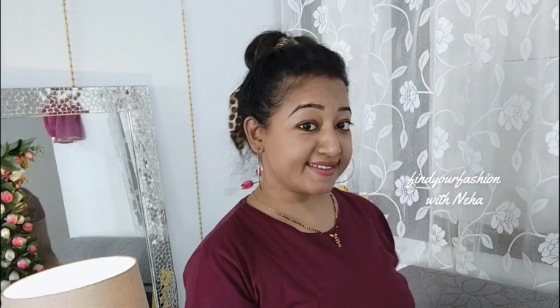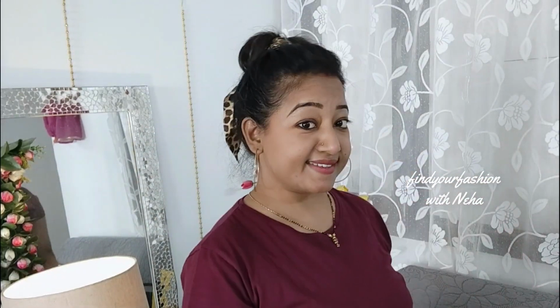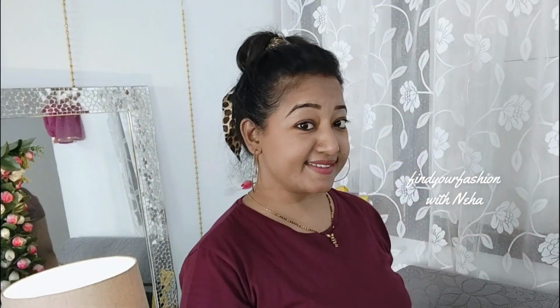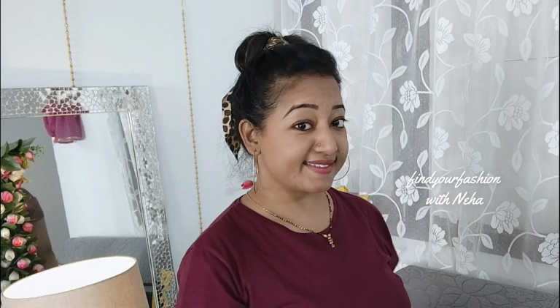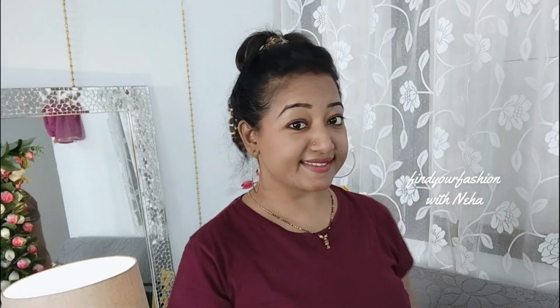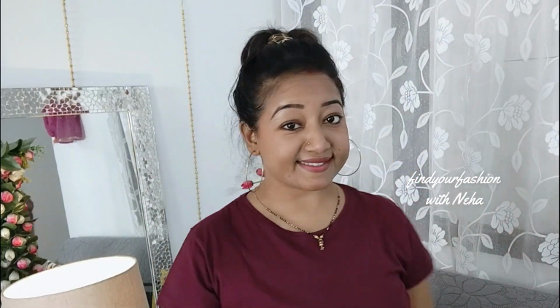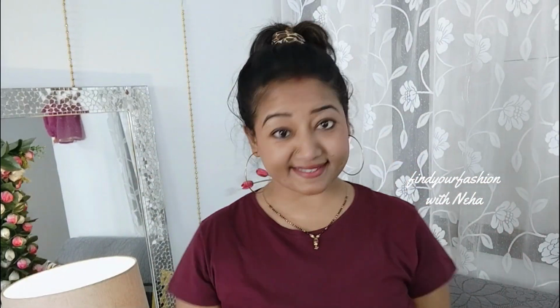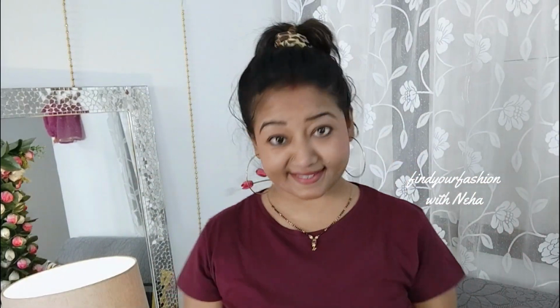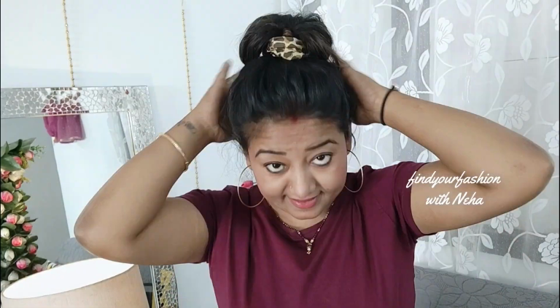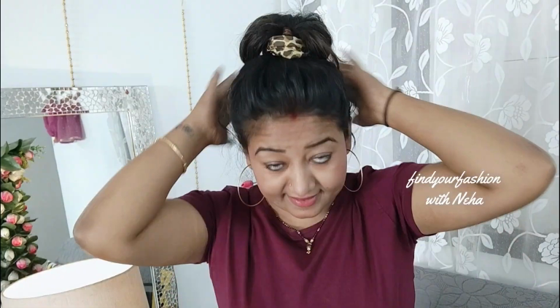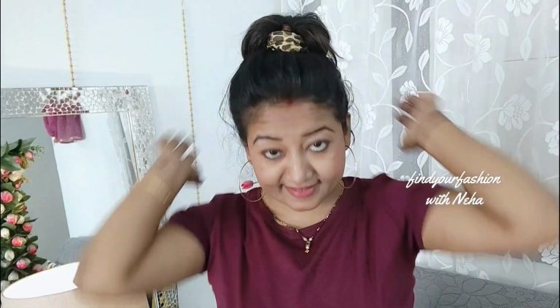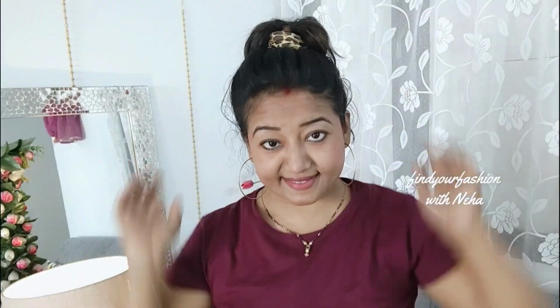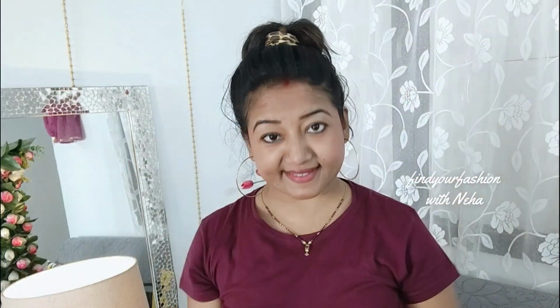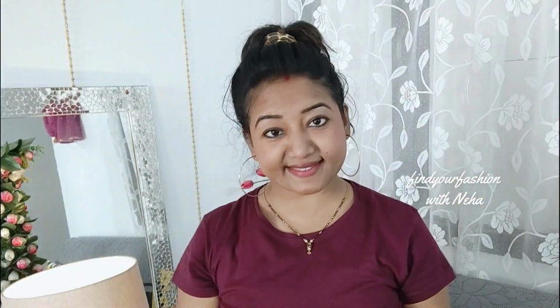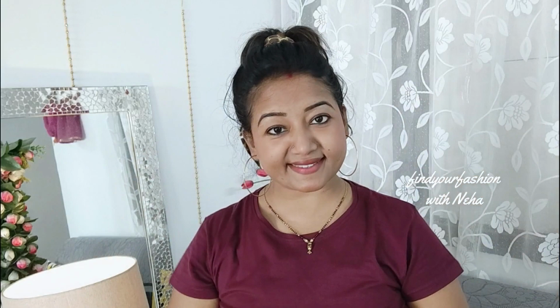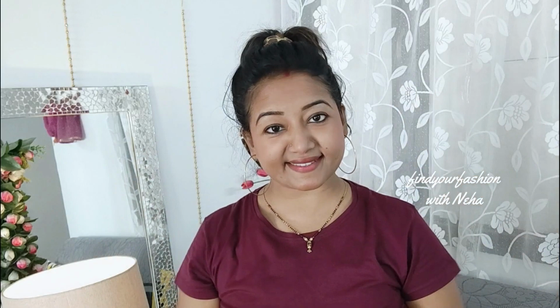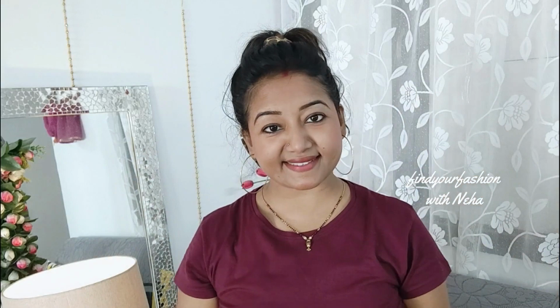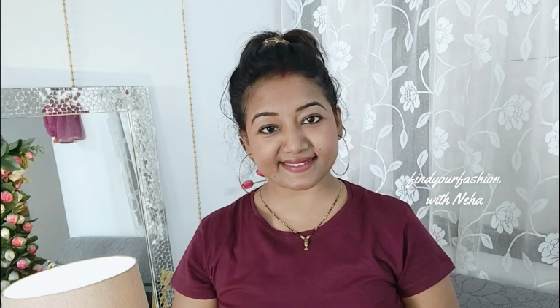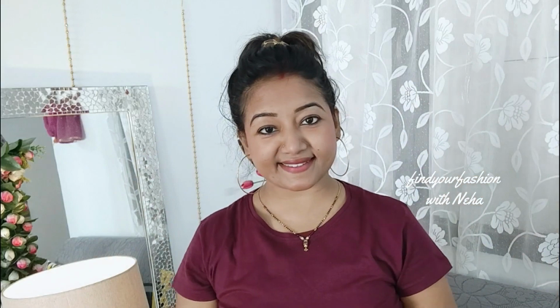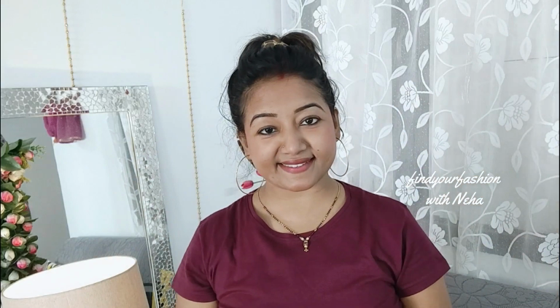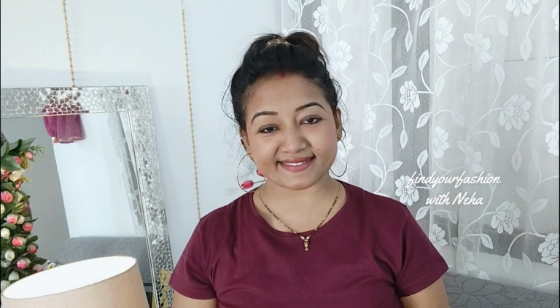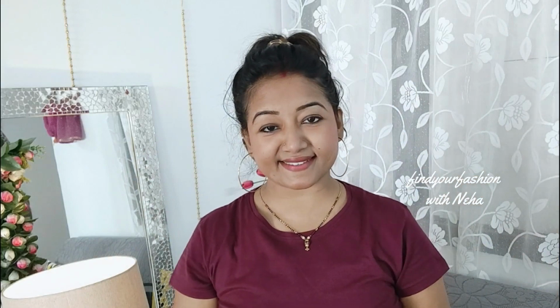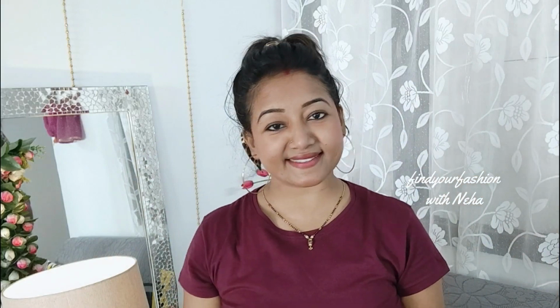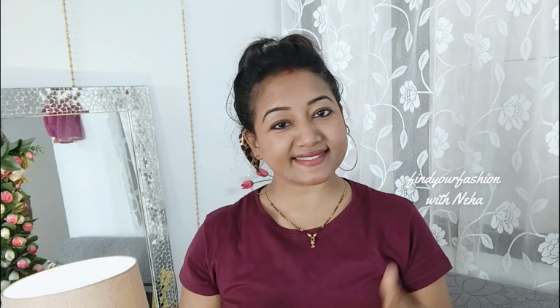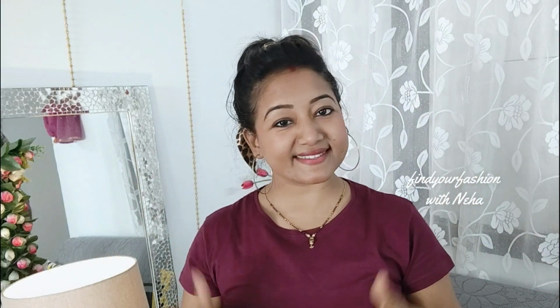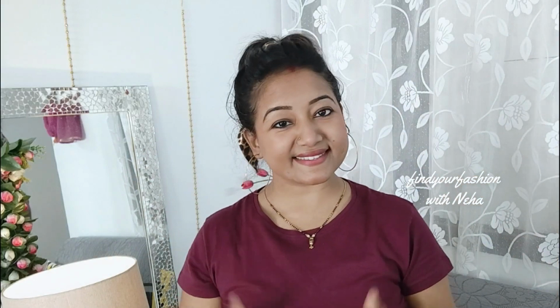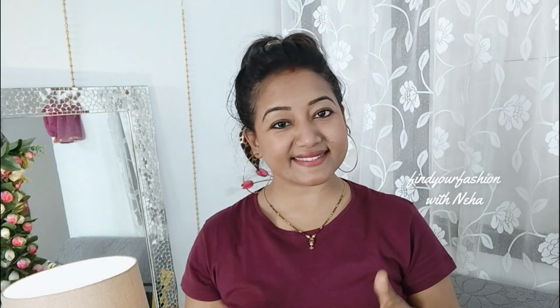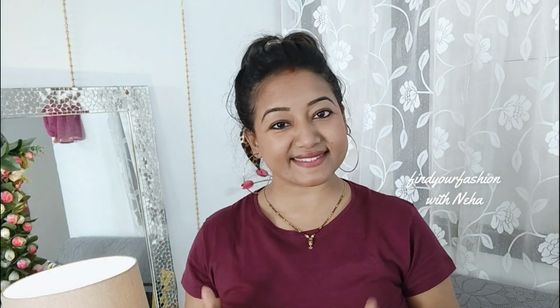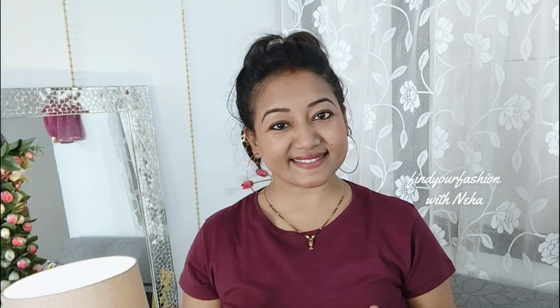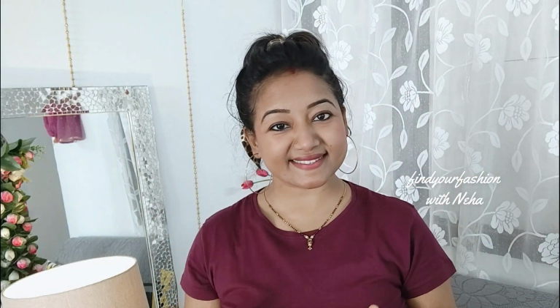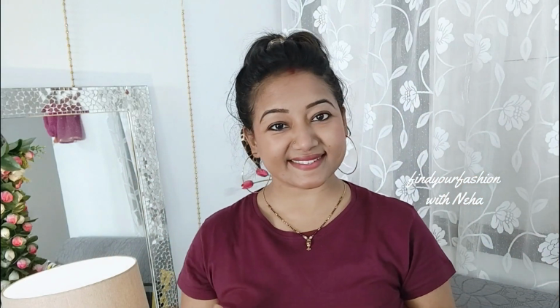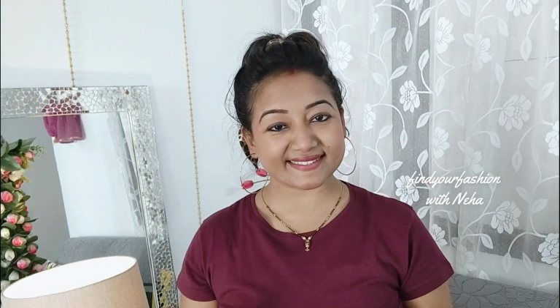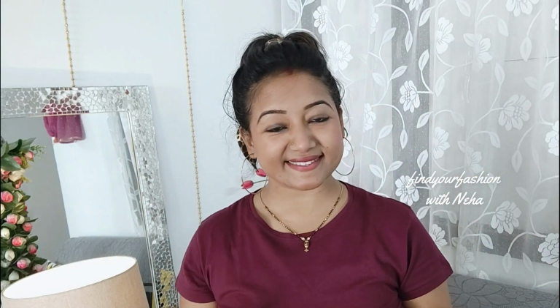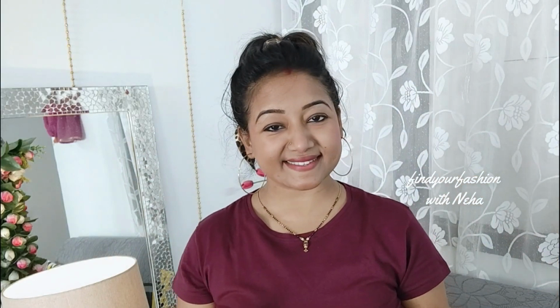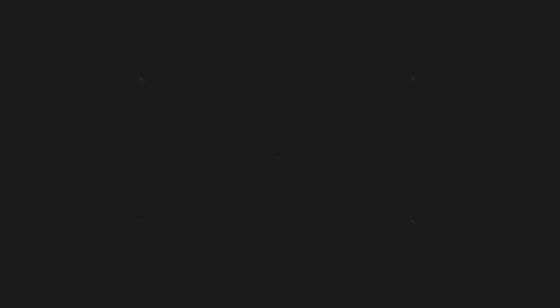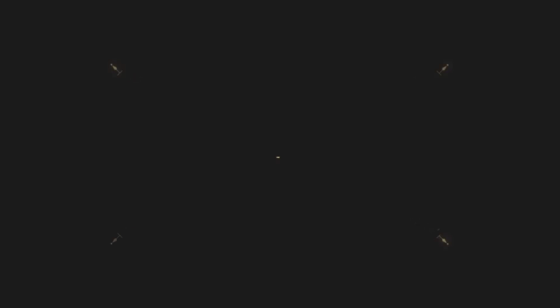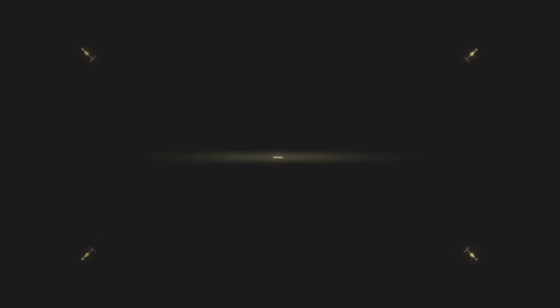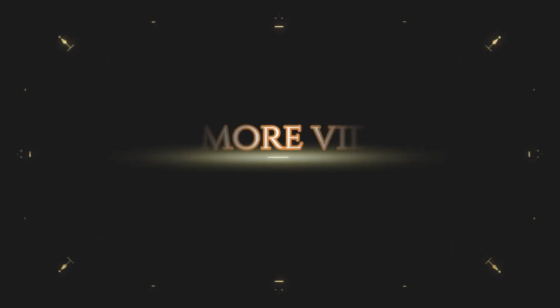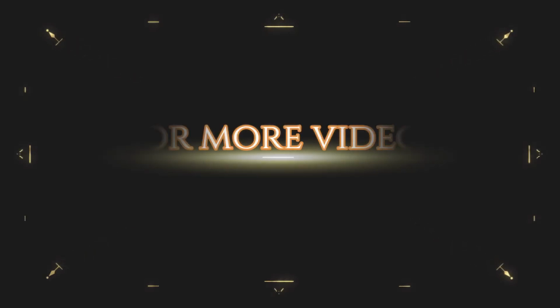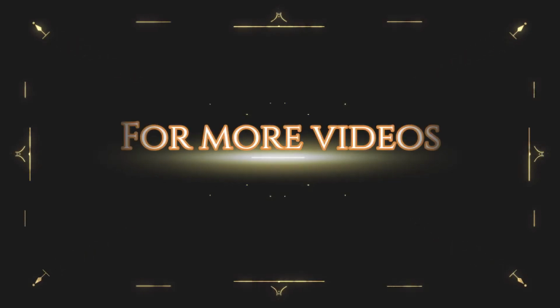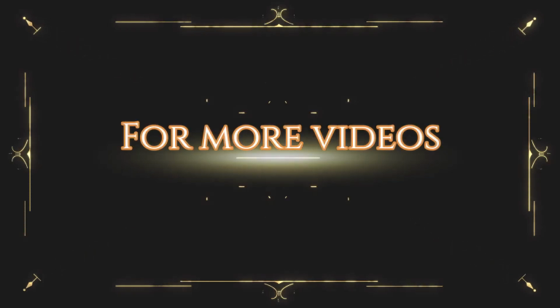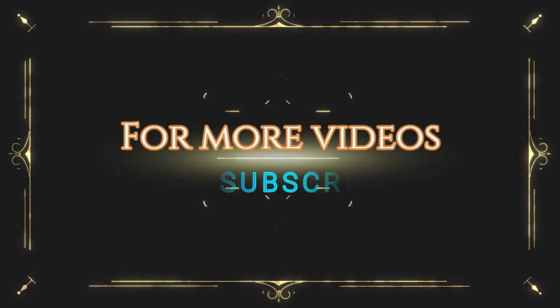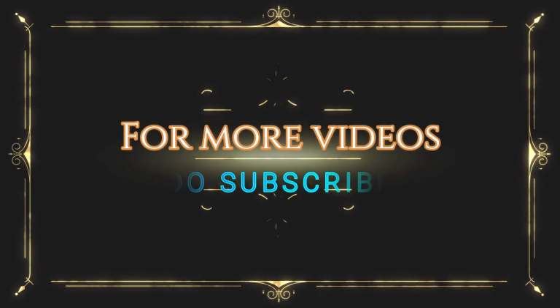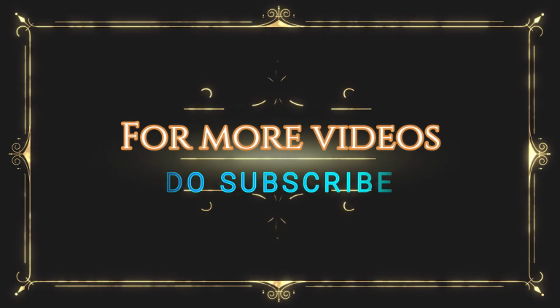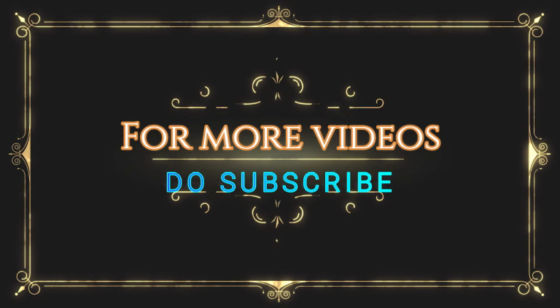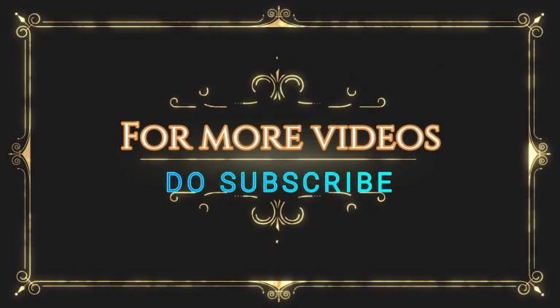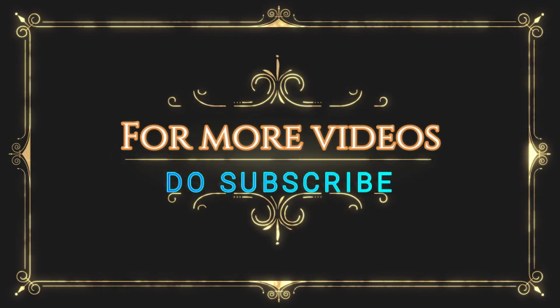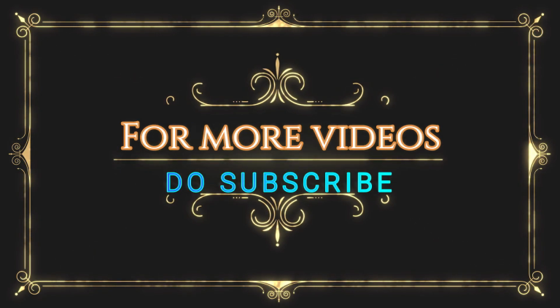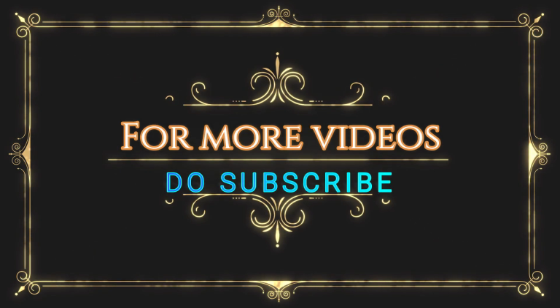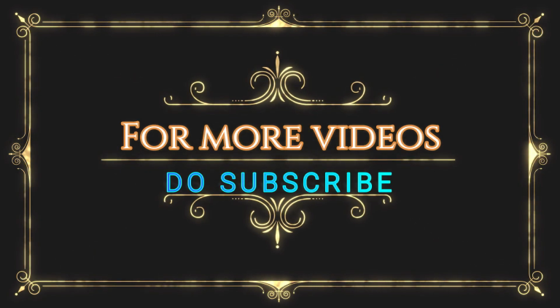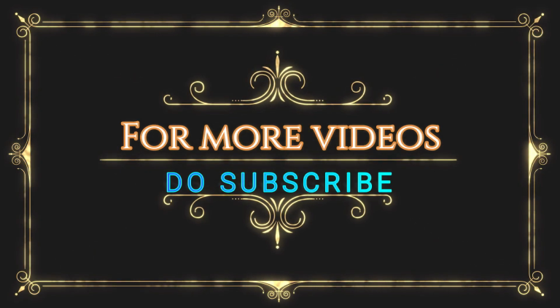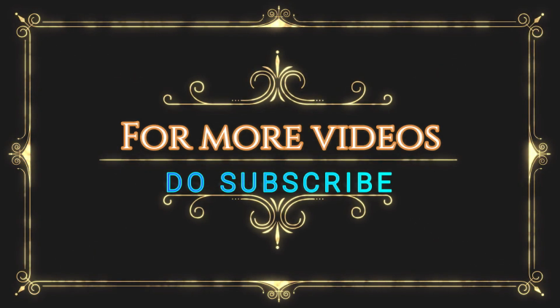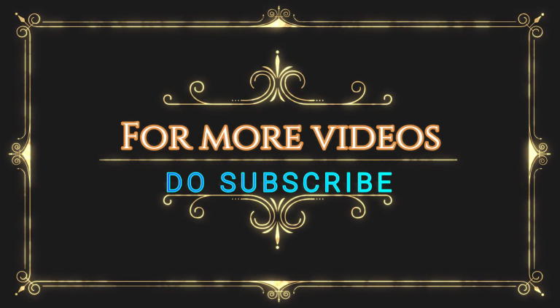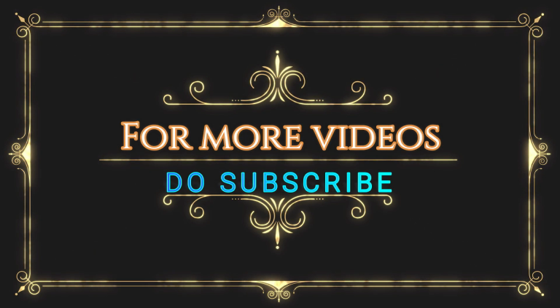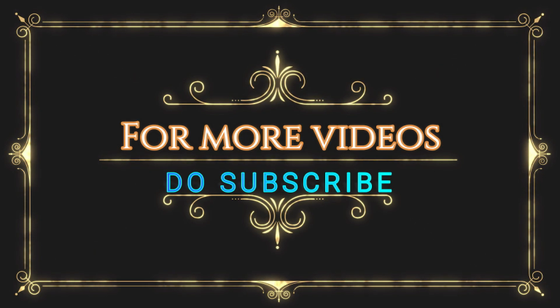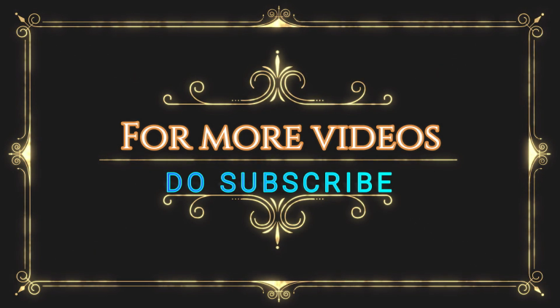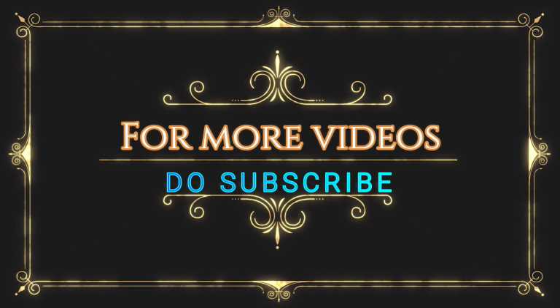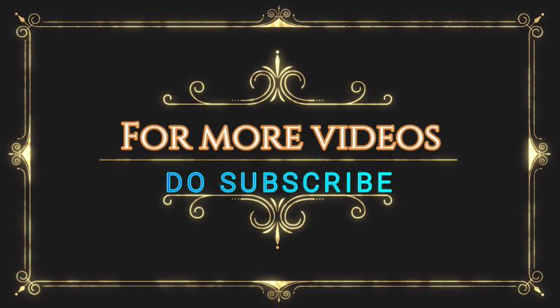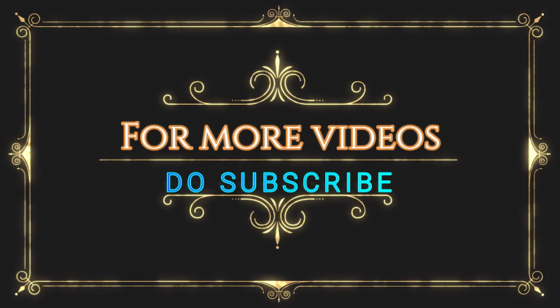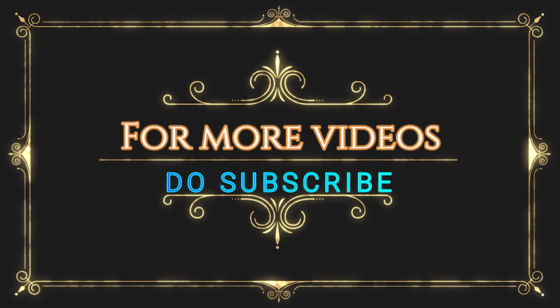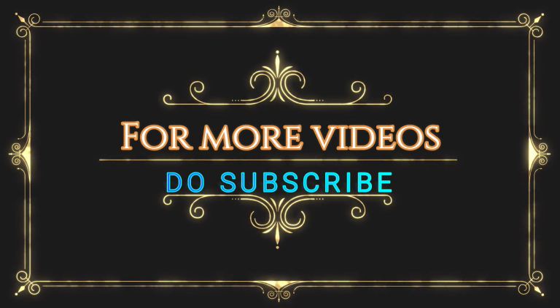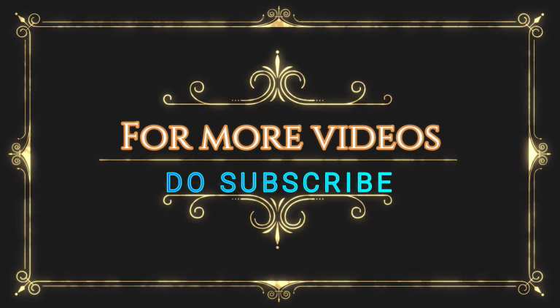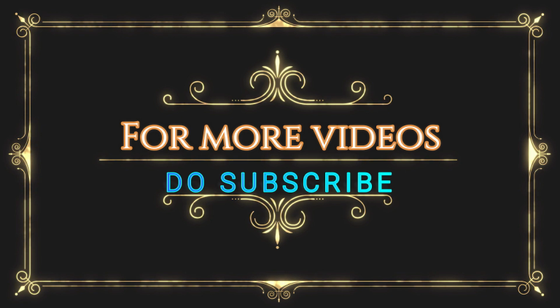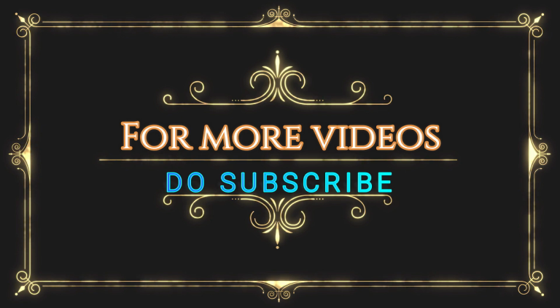Don't forget to subscribe. I will see you in the next video. Bye bye.